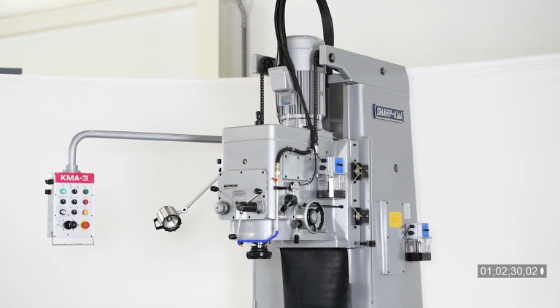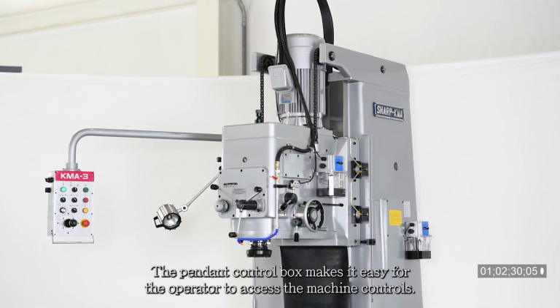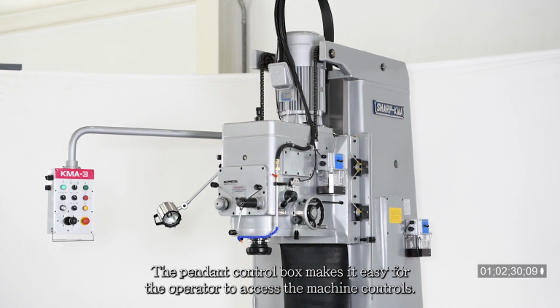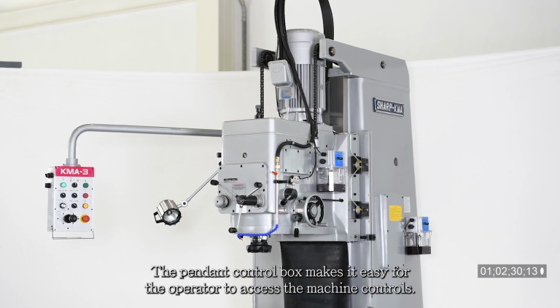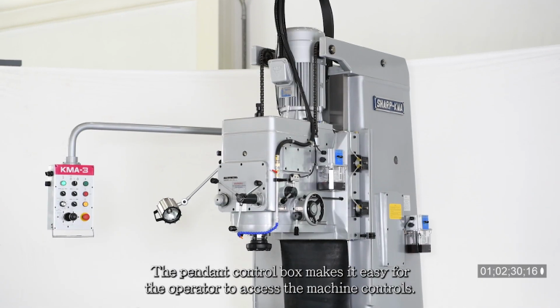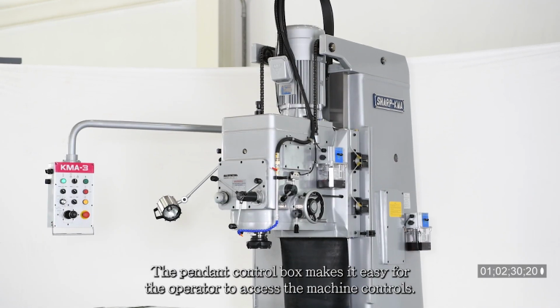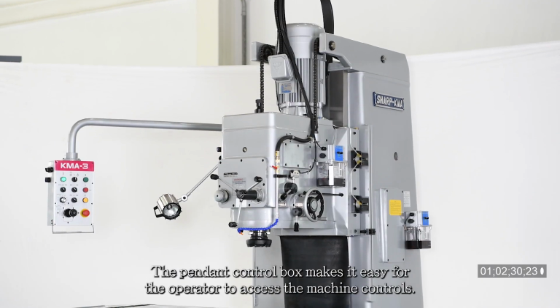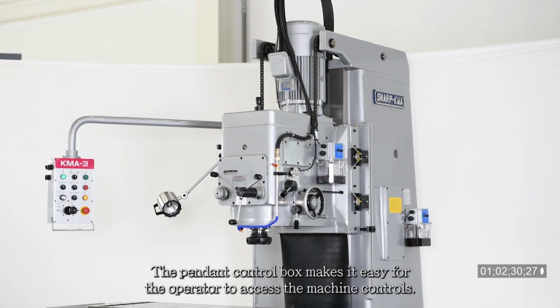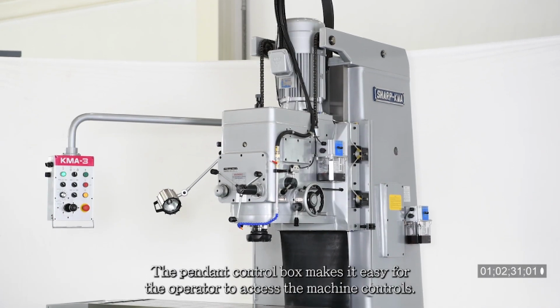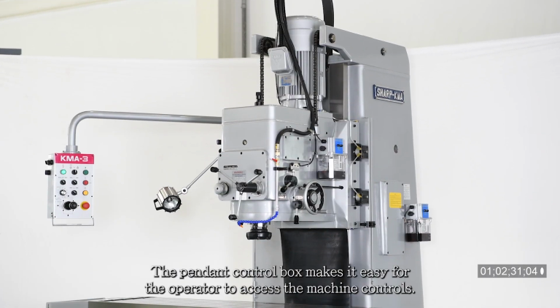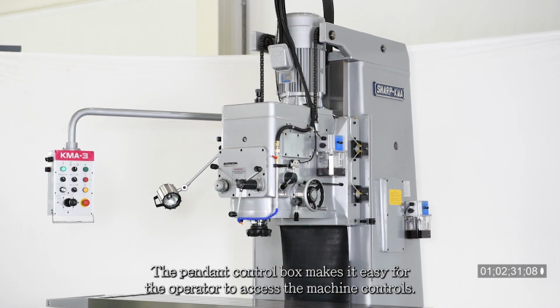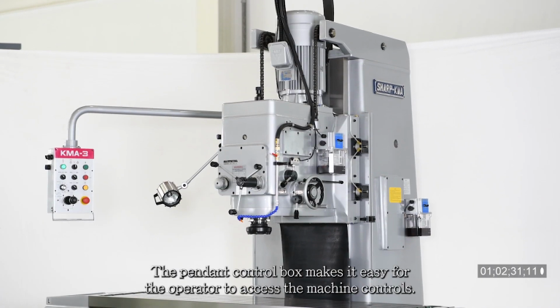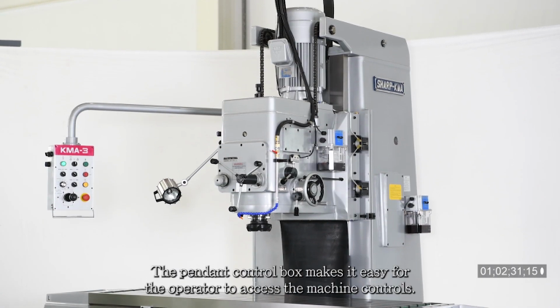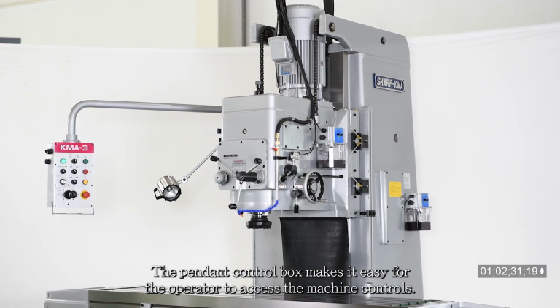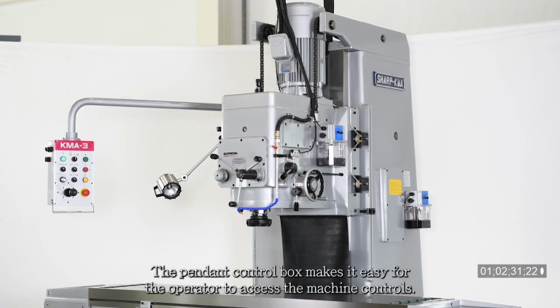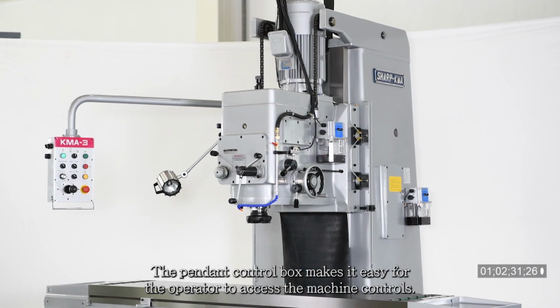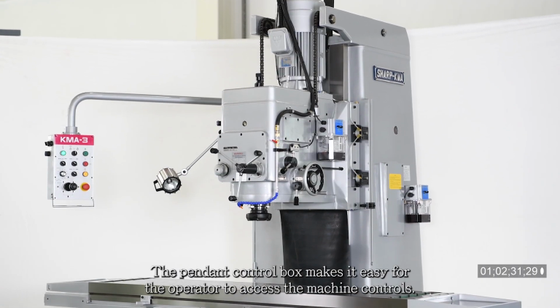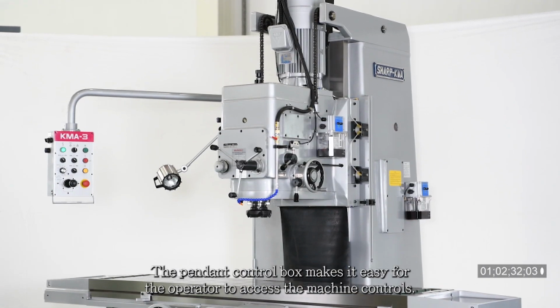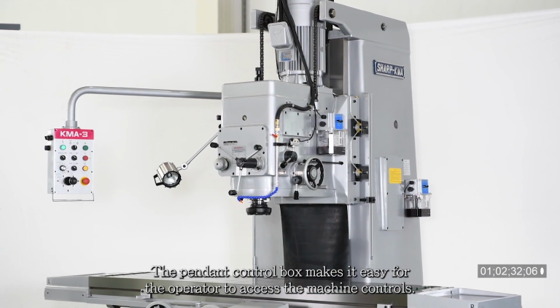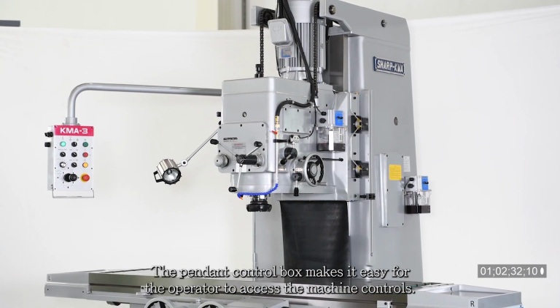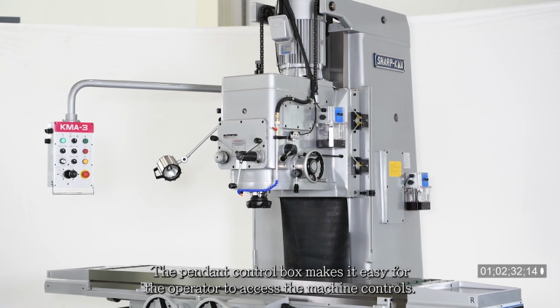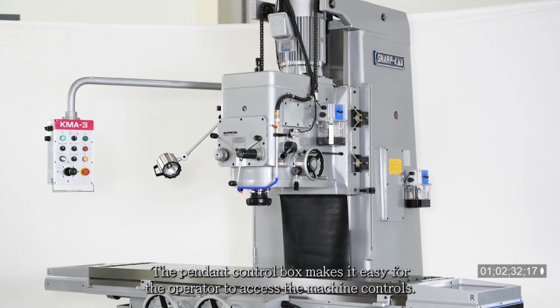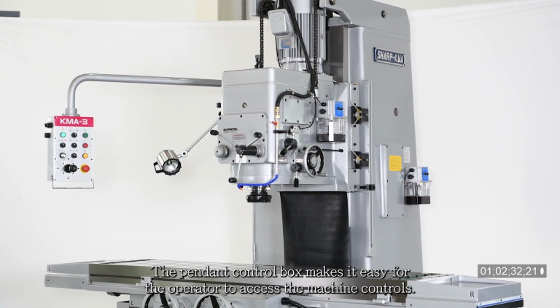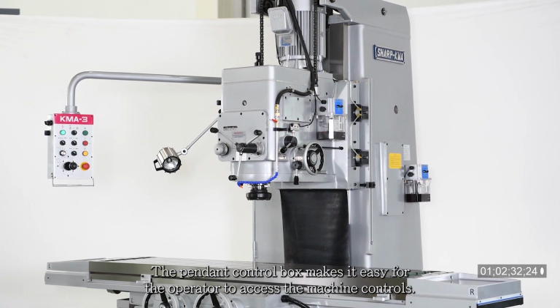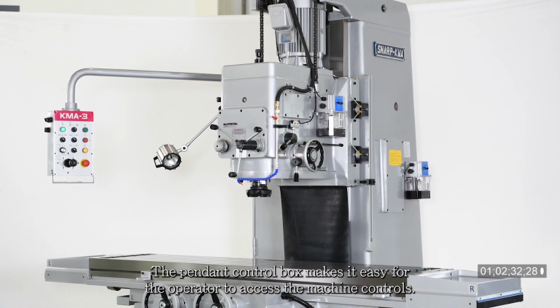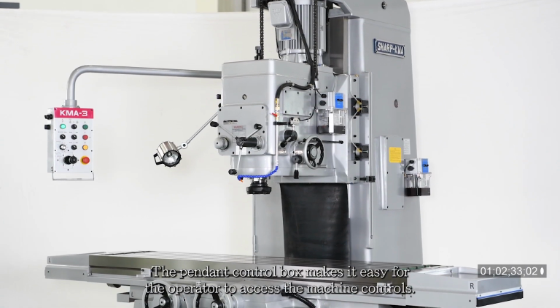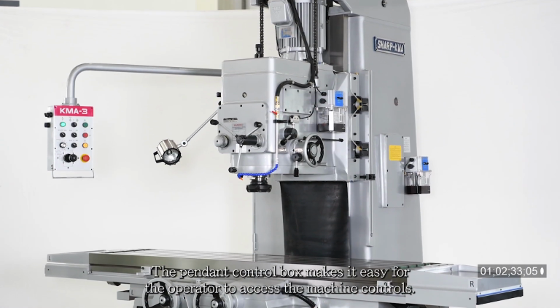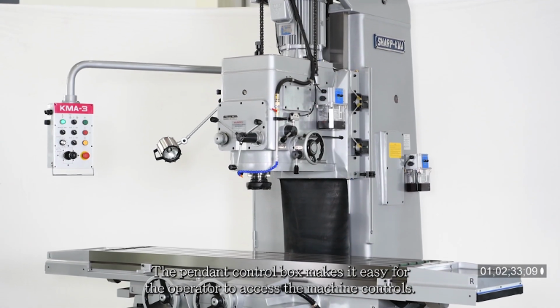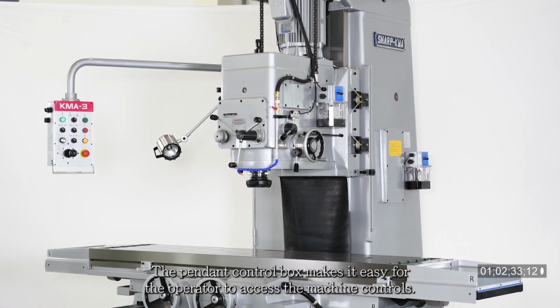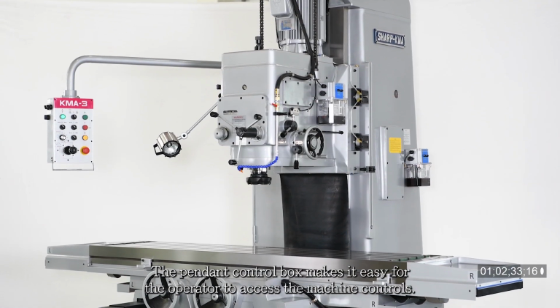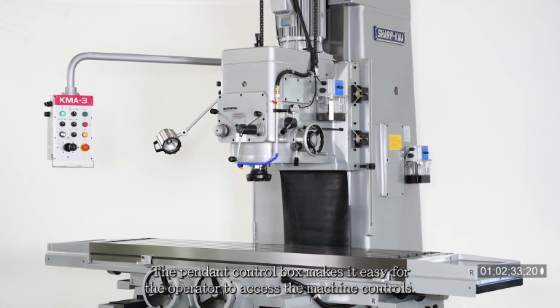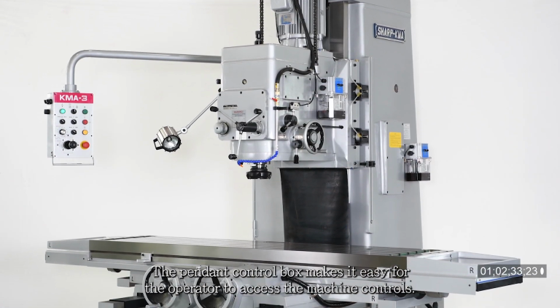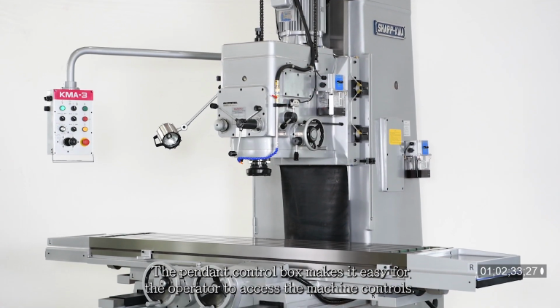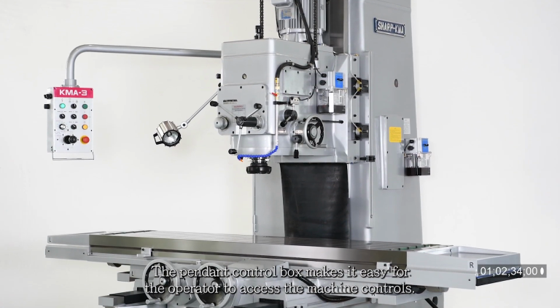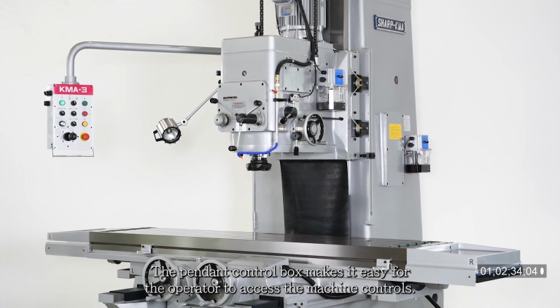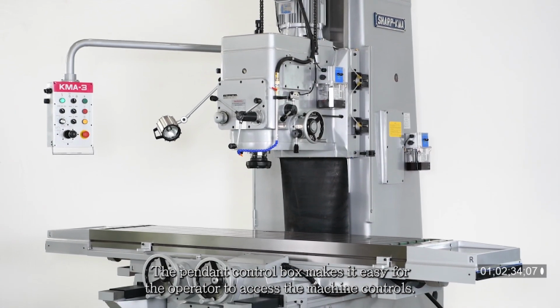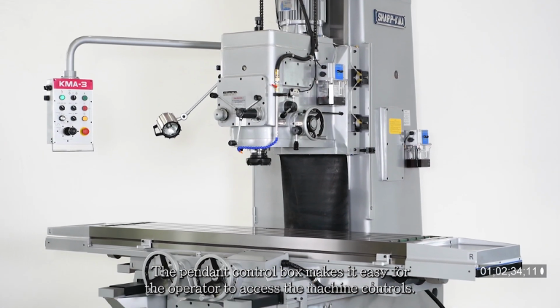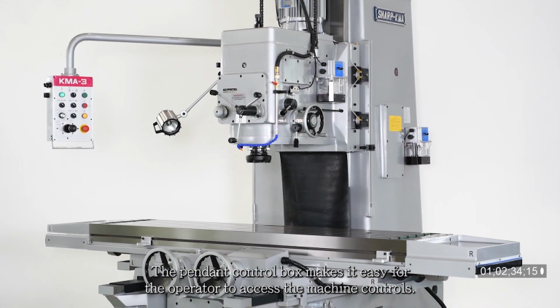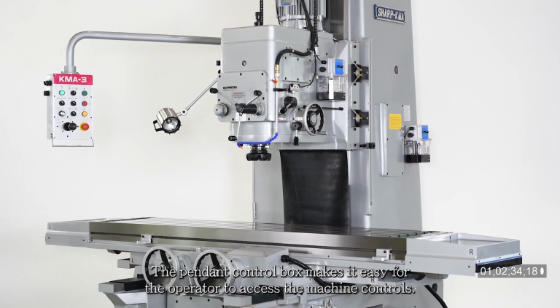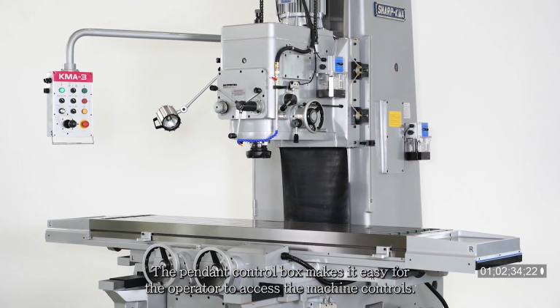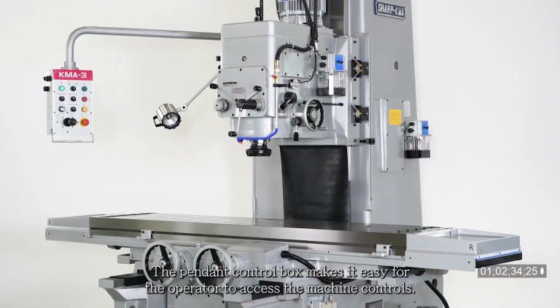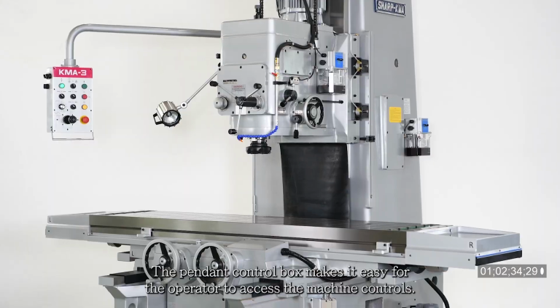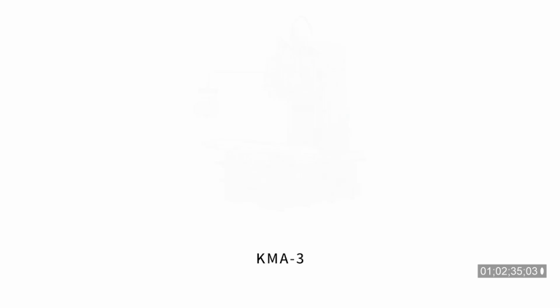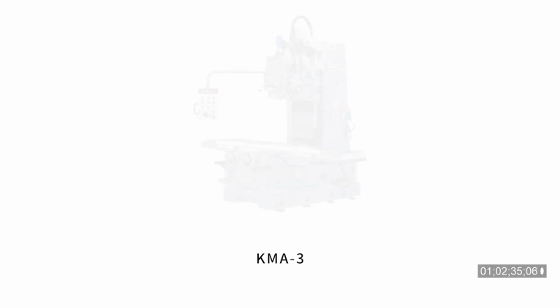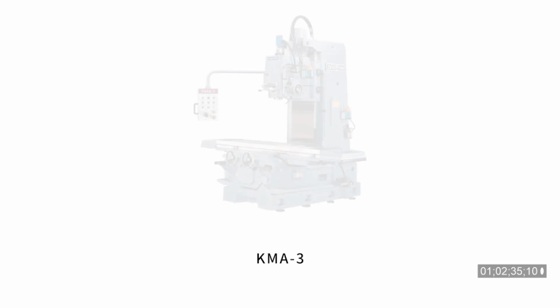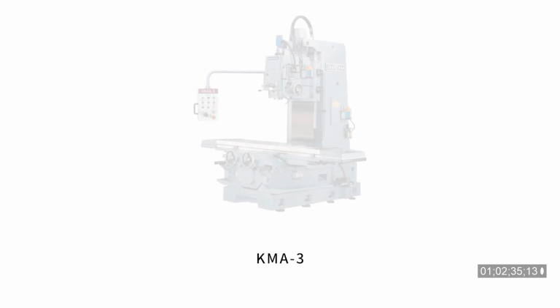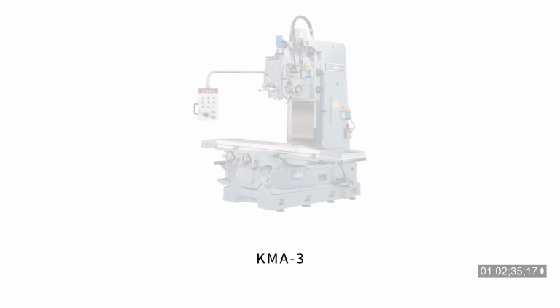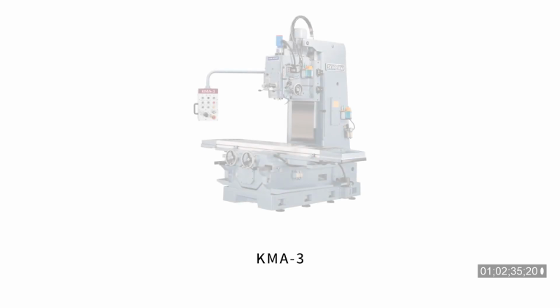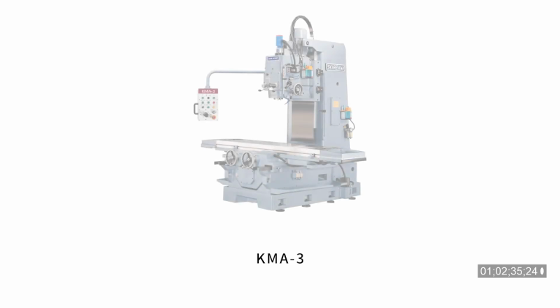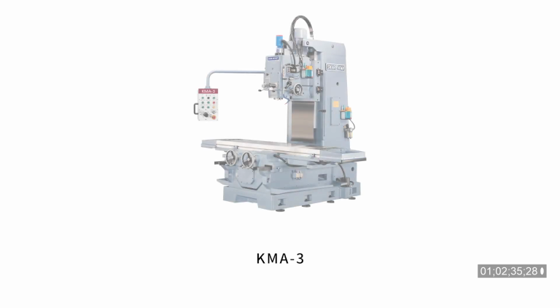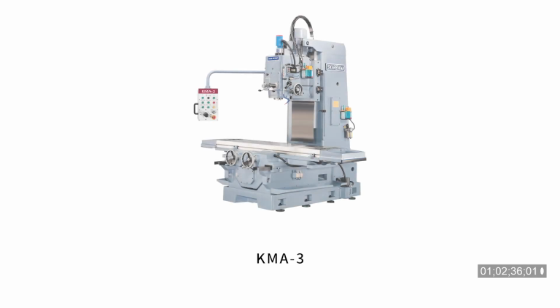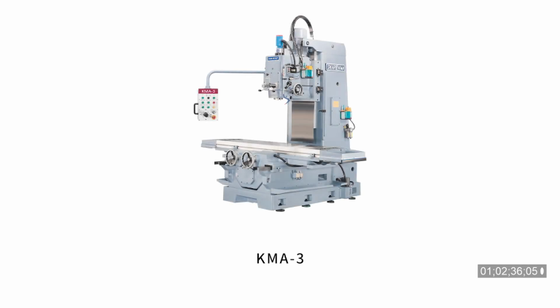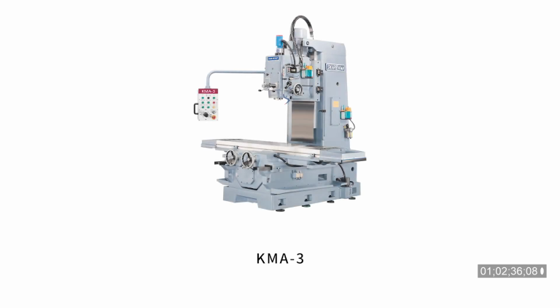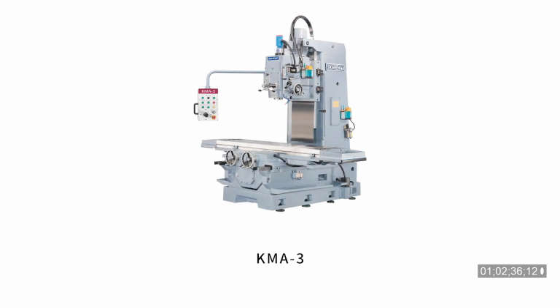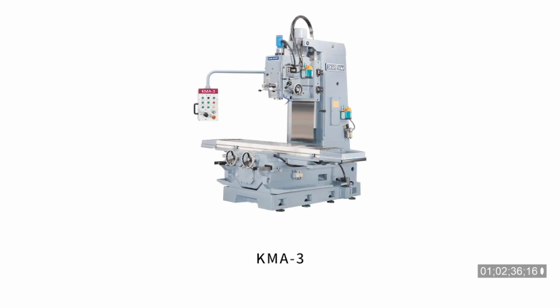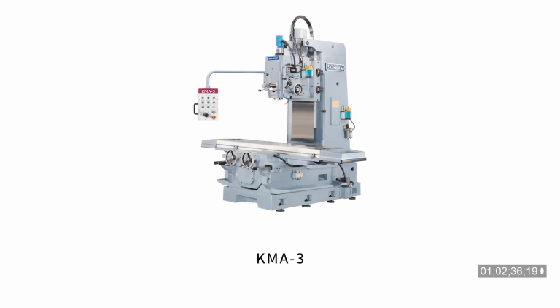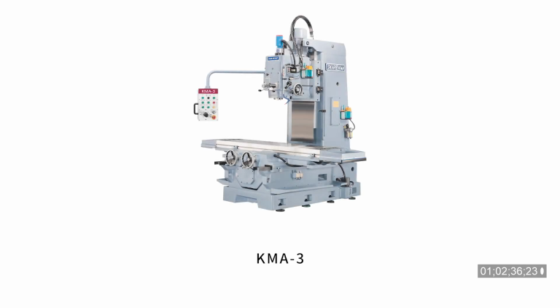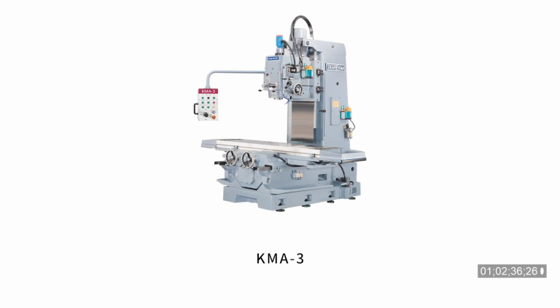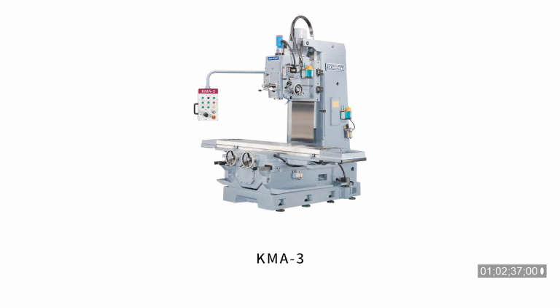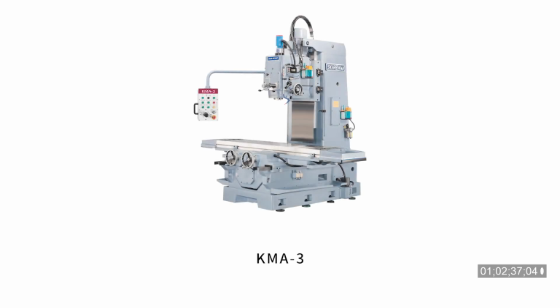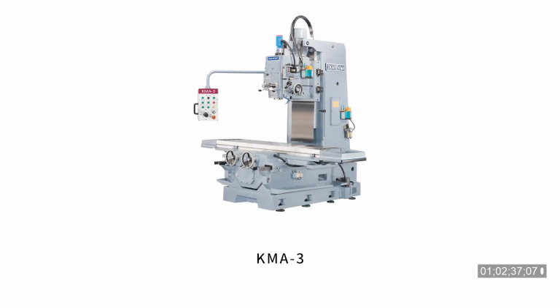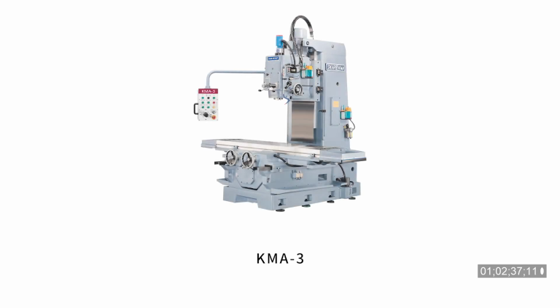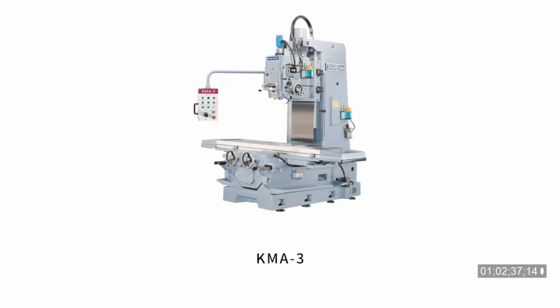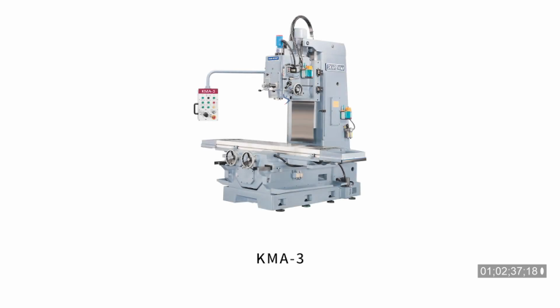The pendant control box makes it easy for the operator to access the machine controls.